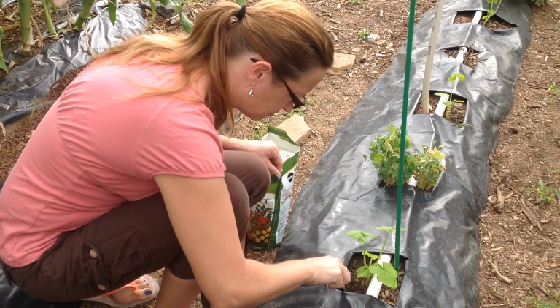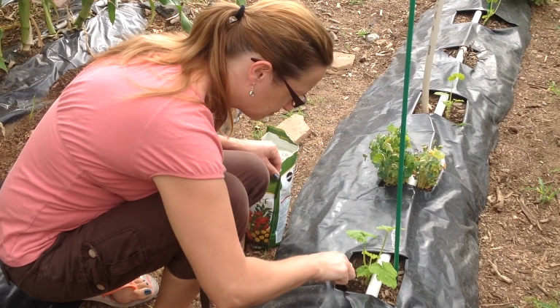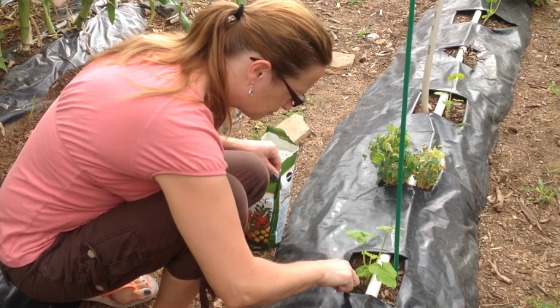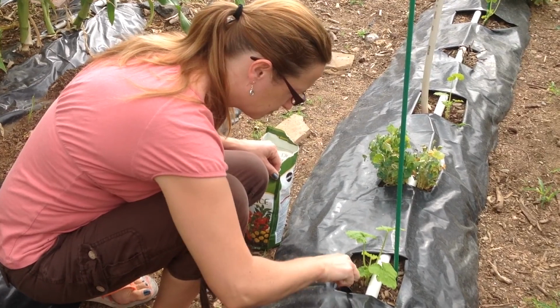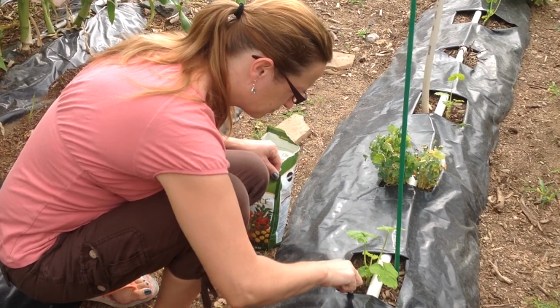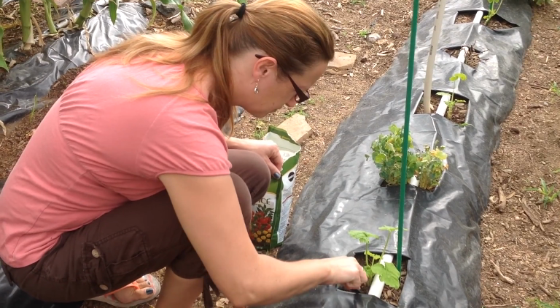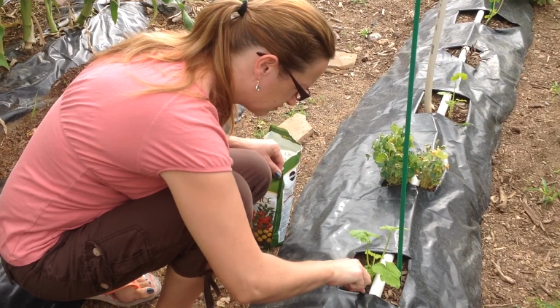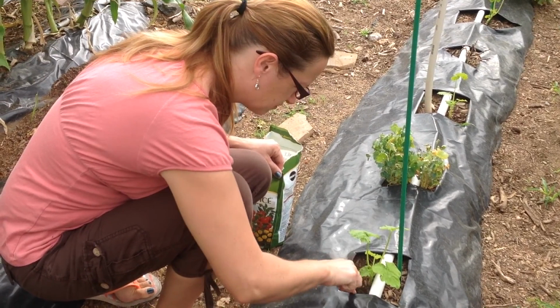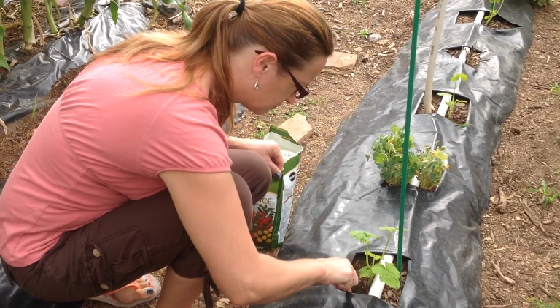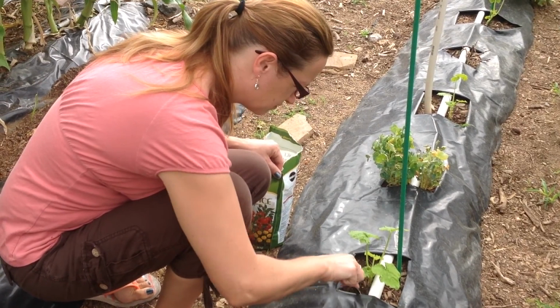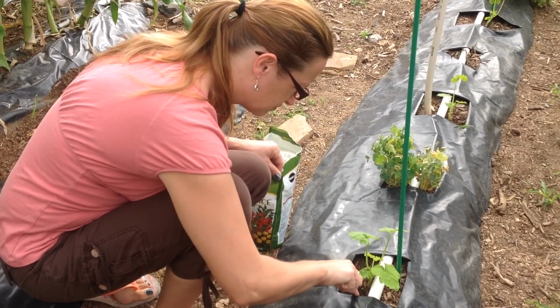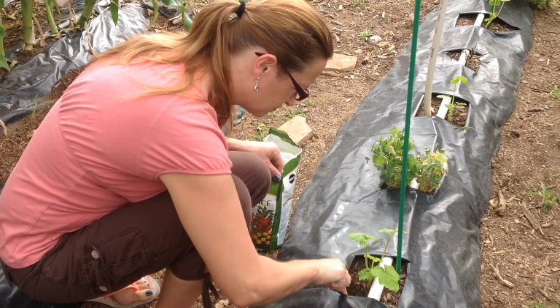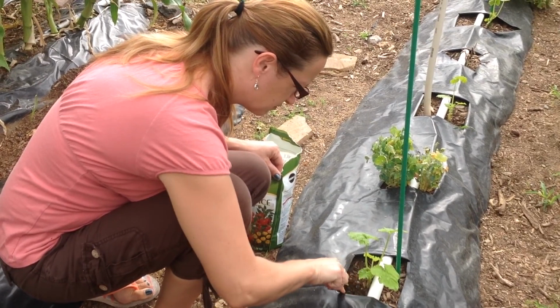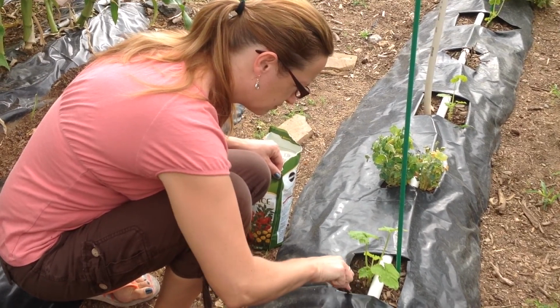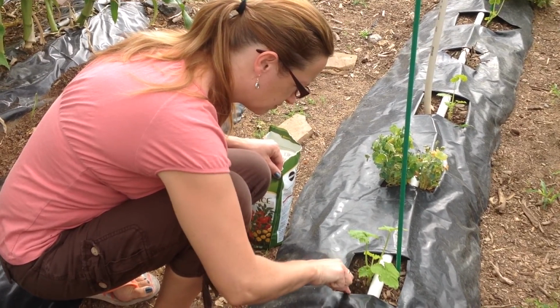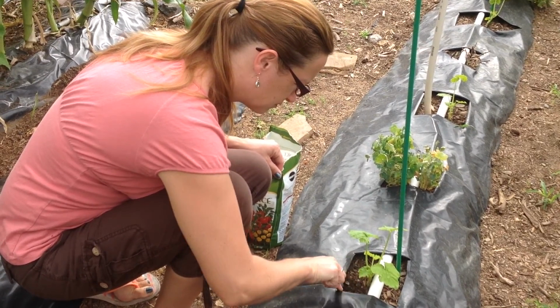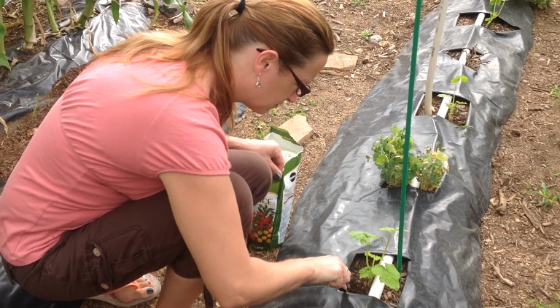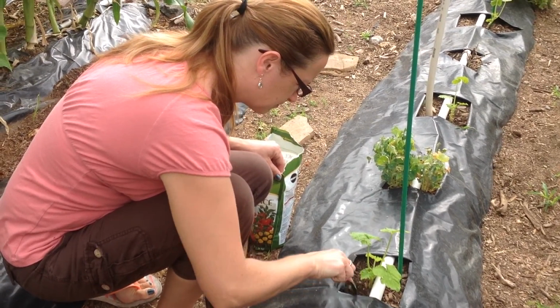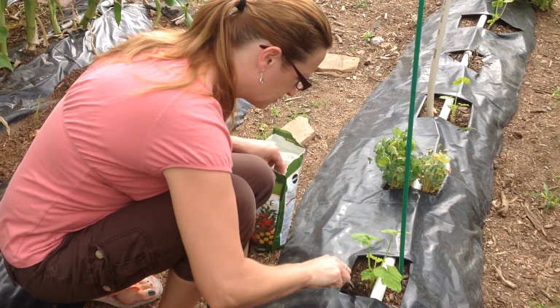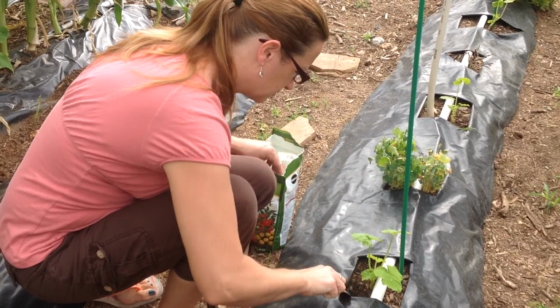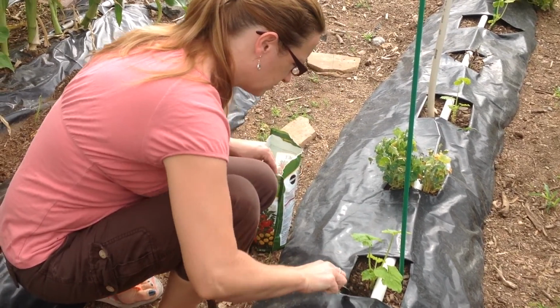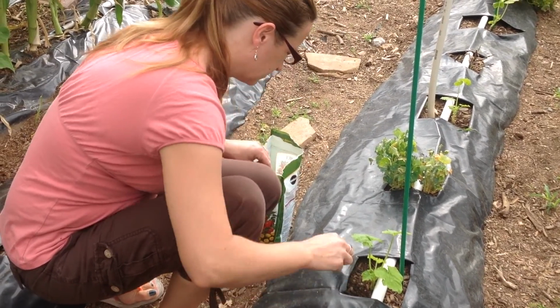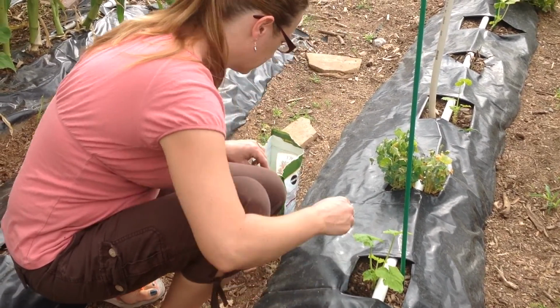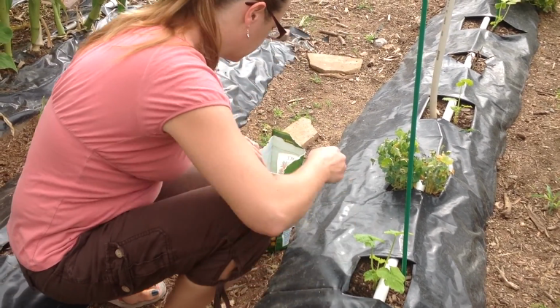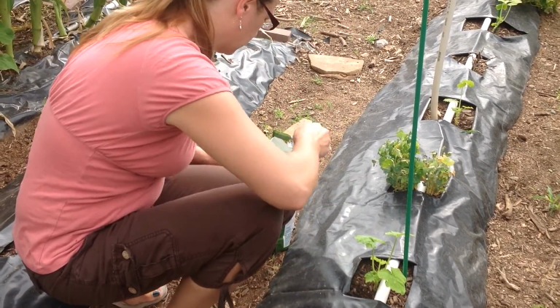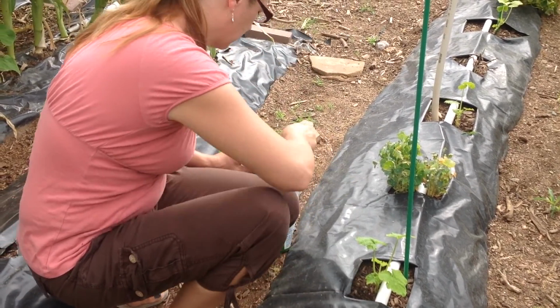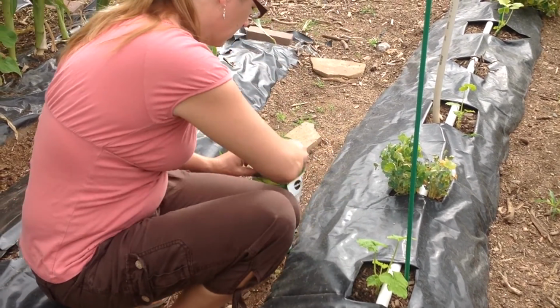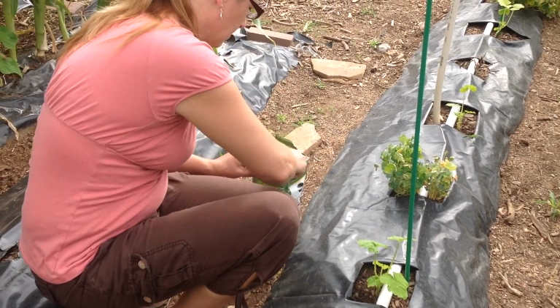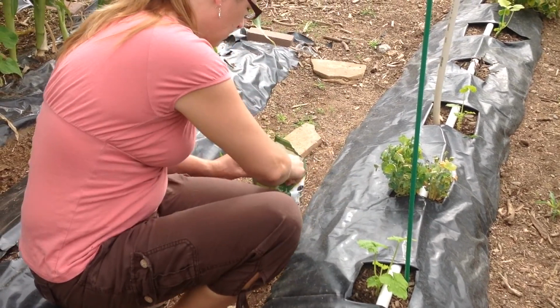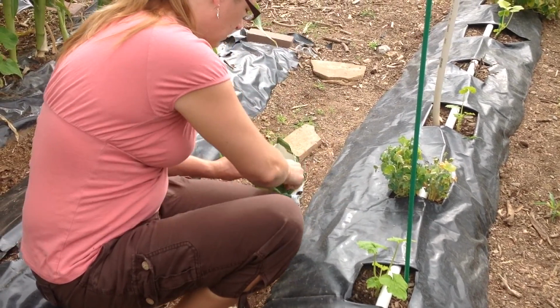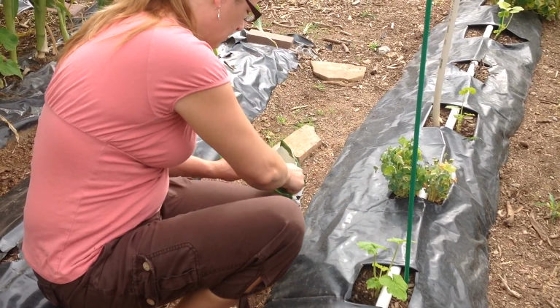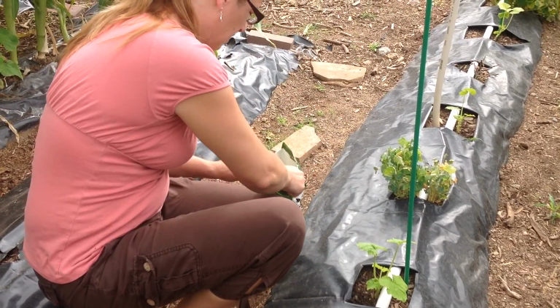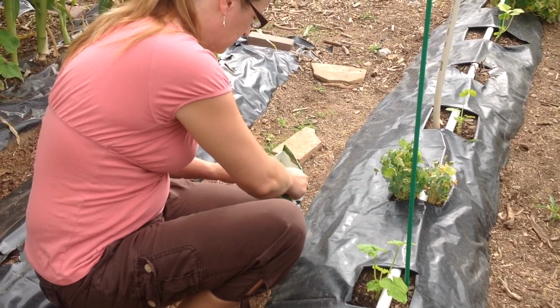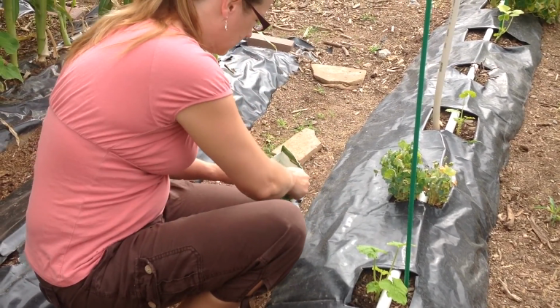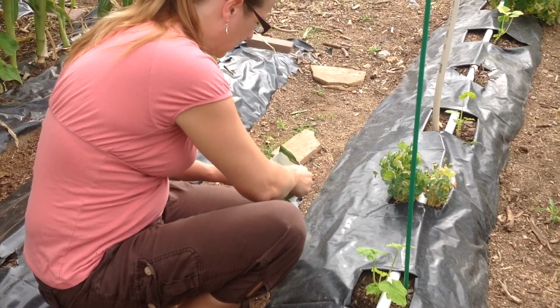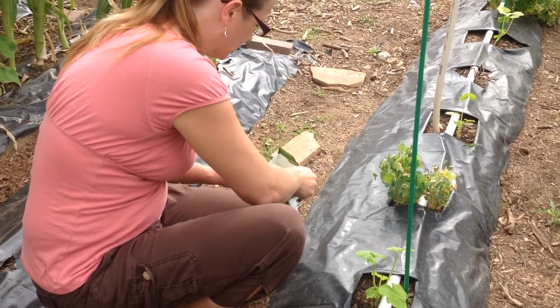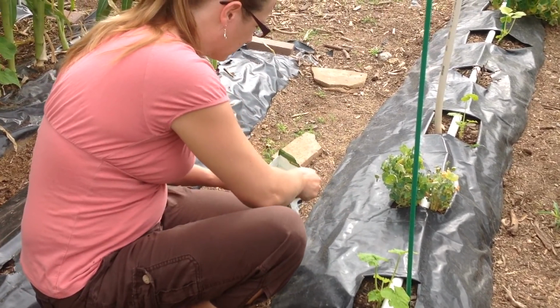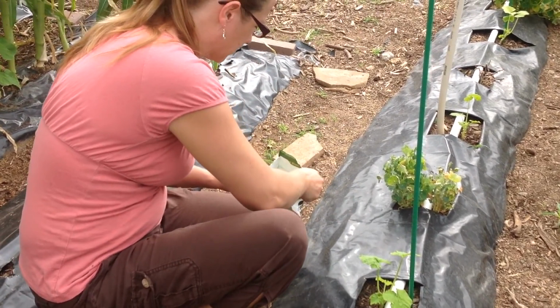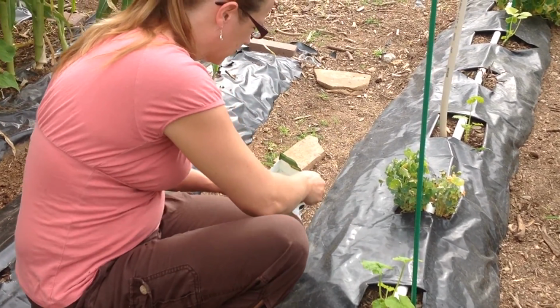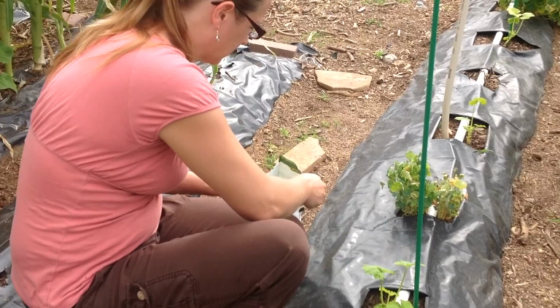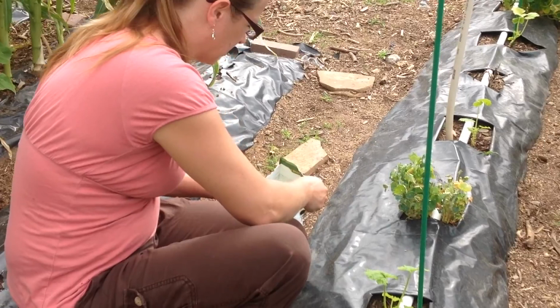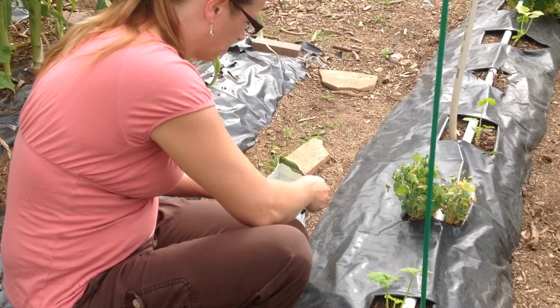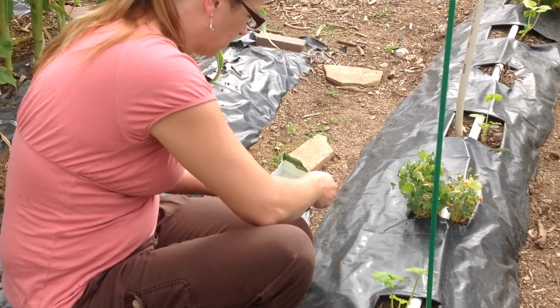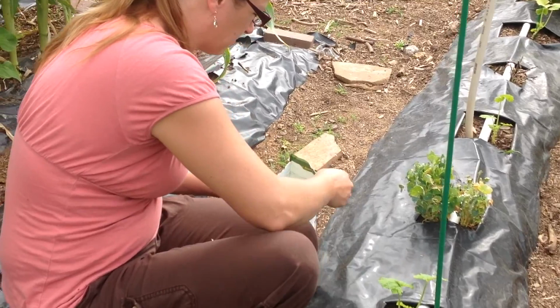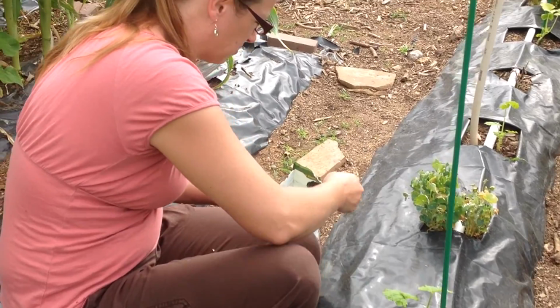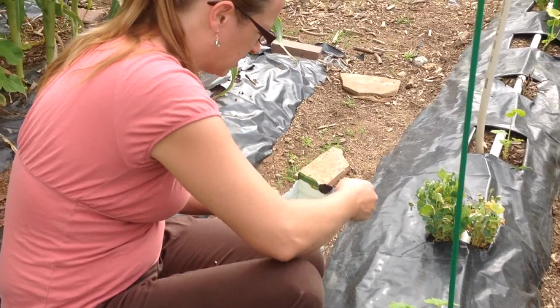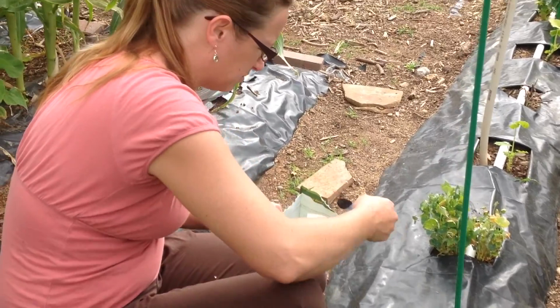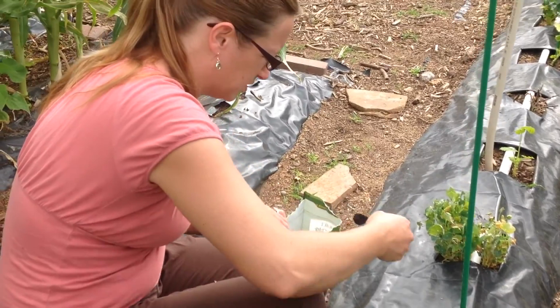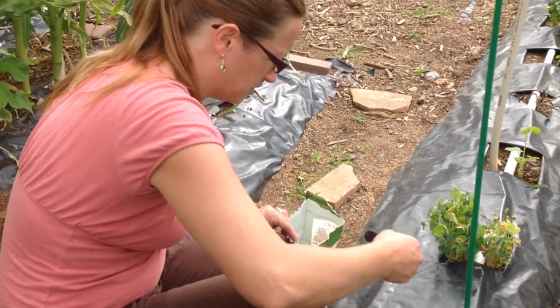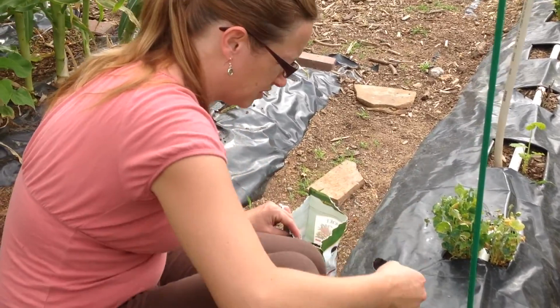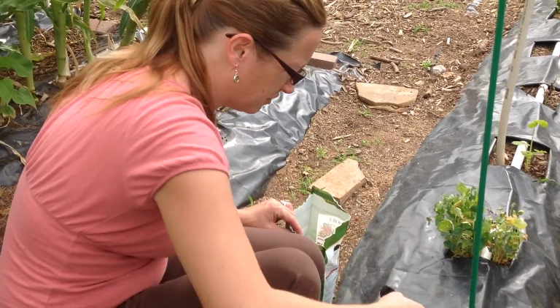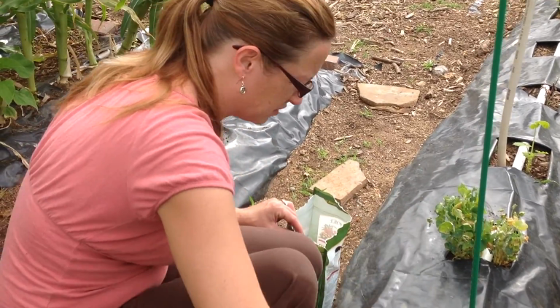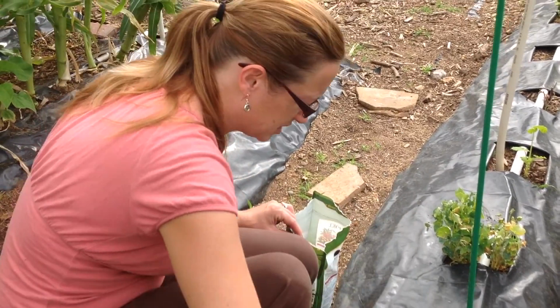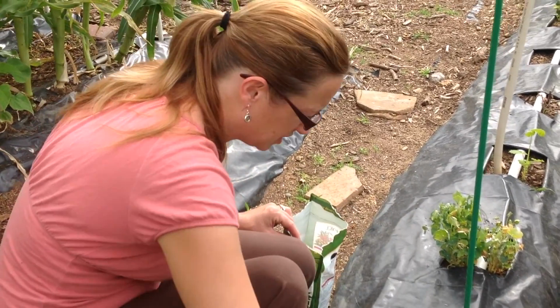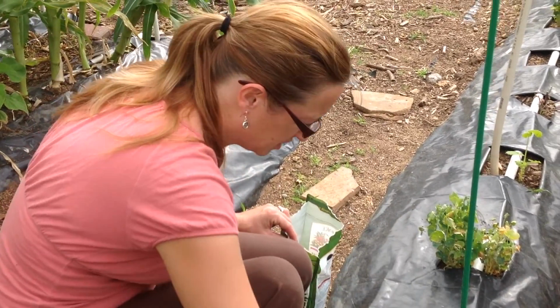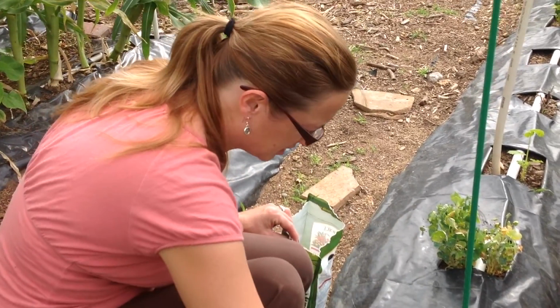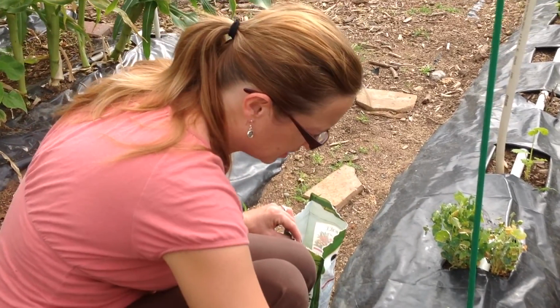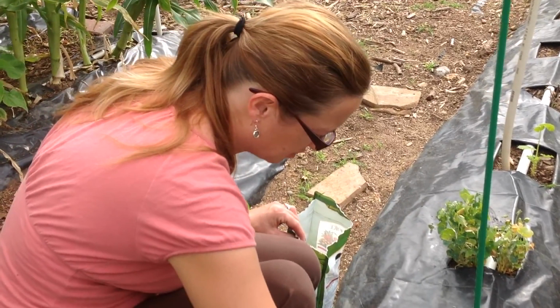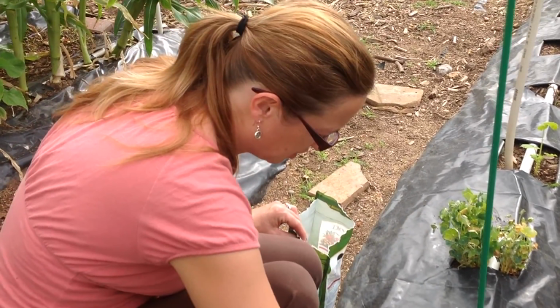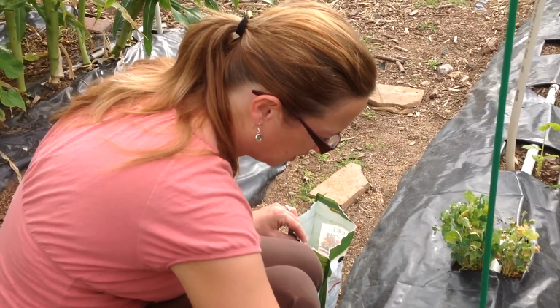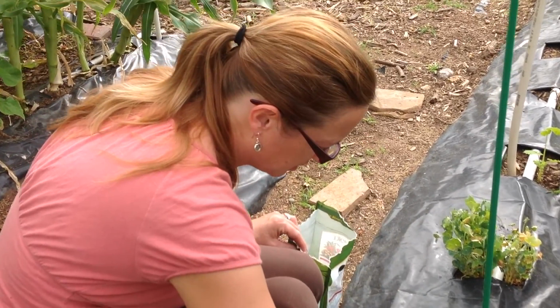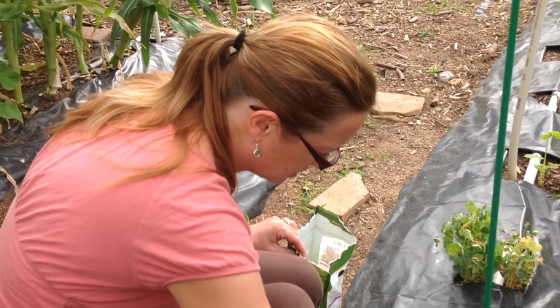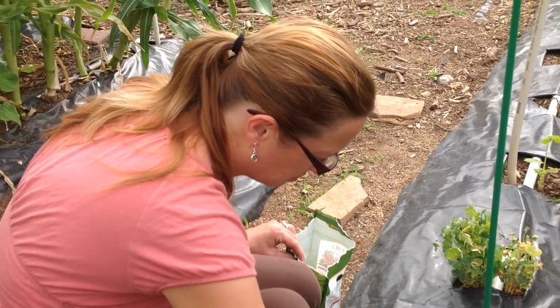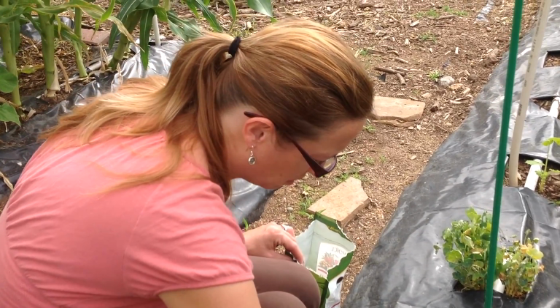You've got some blood meal there, Dory. What are you doing exactly? I'm side dressing them with blood meal. If you see, these guys are kind of small.